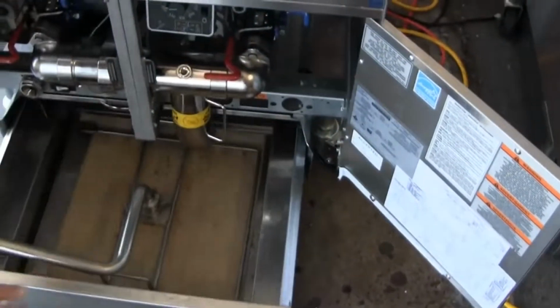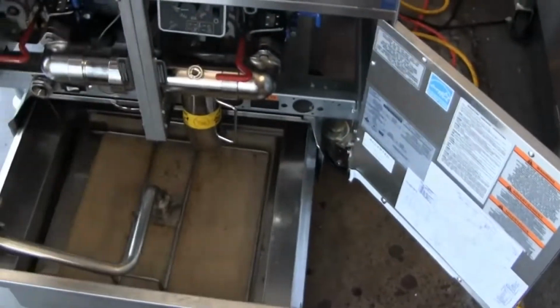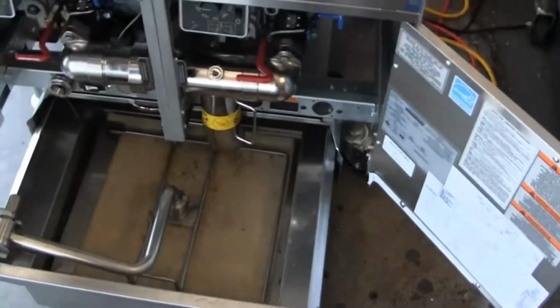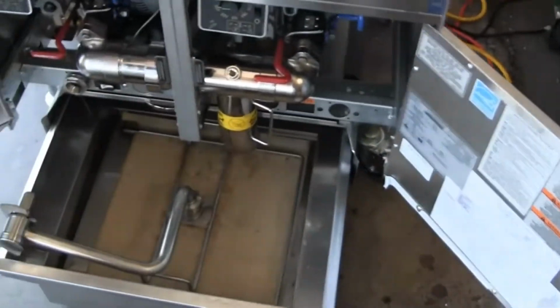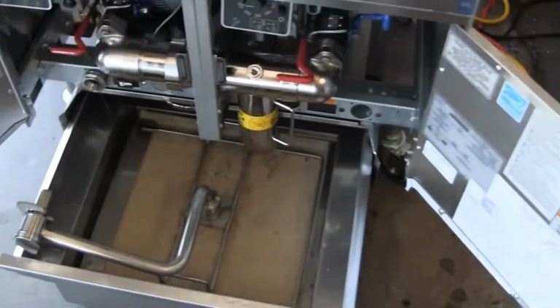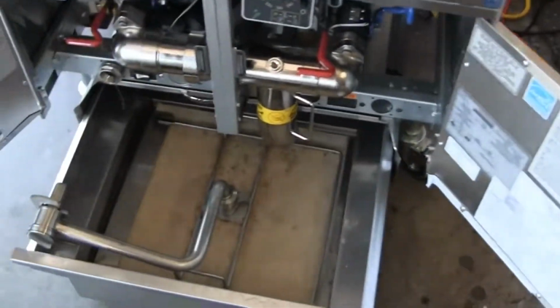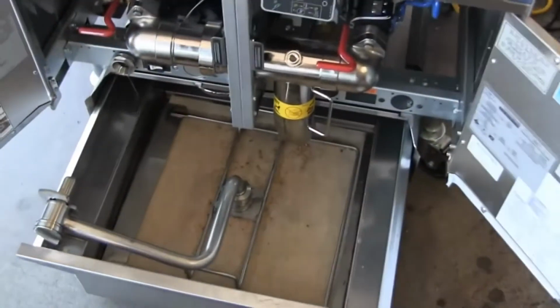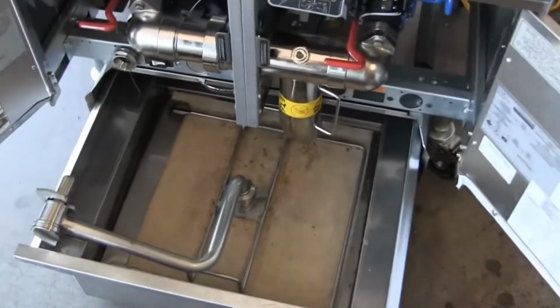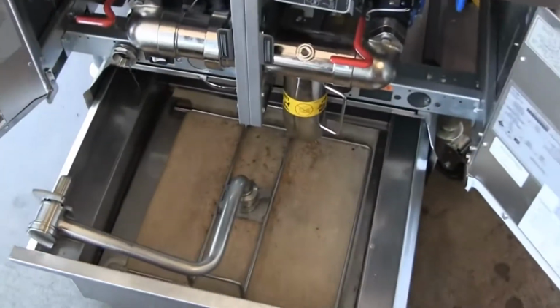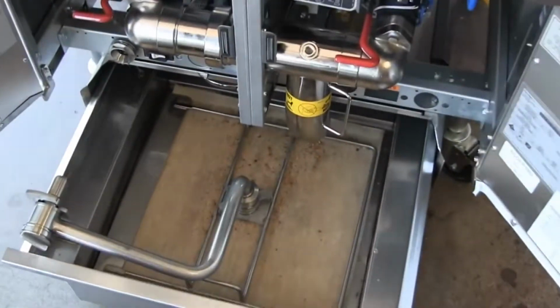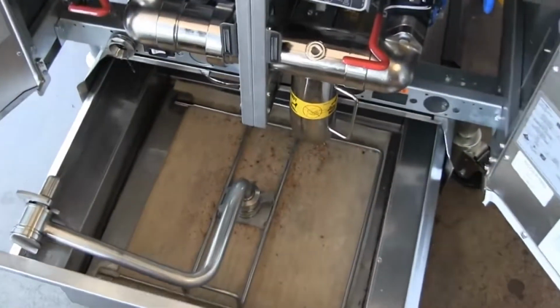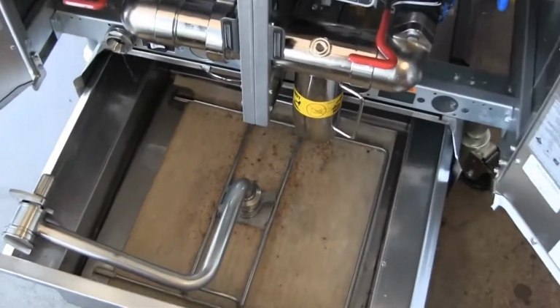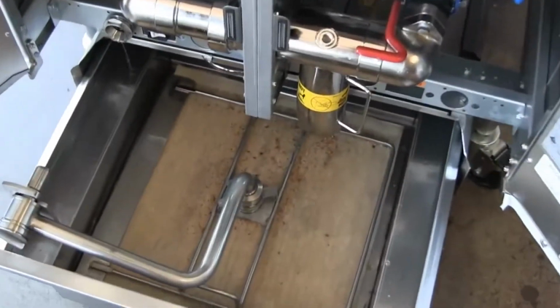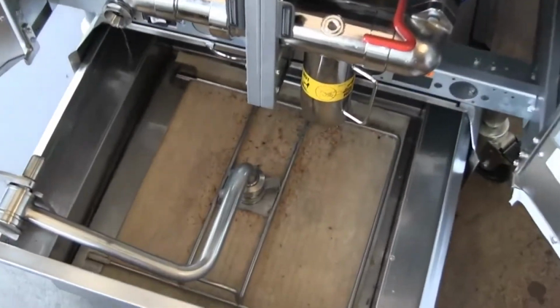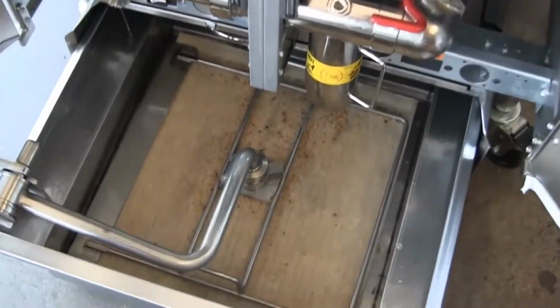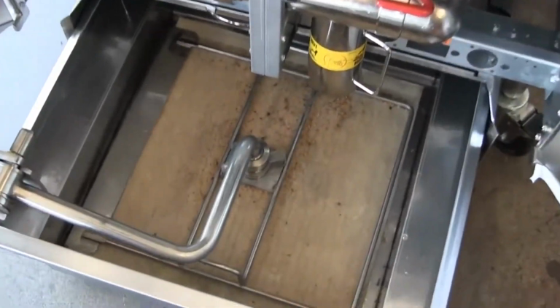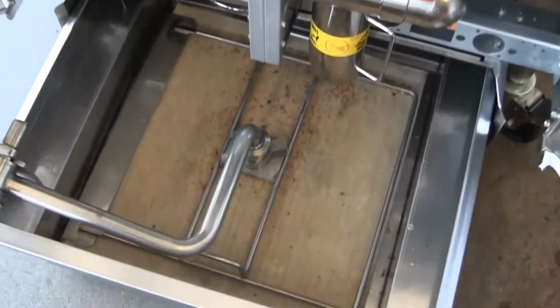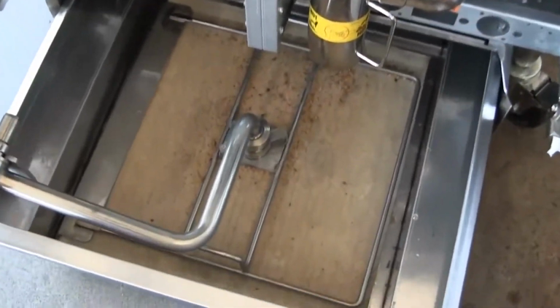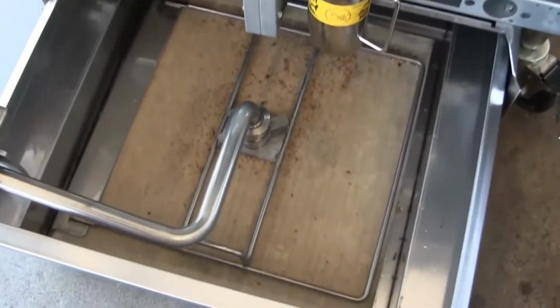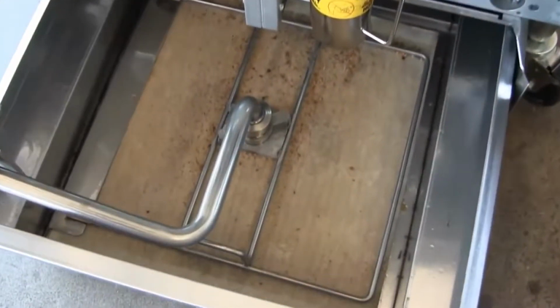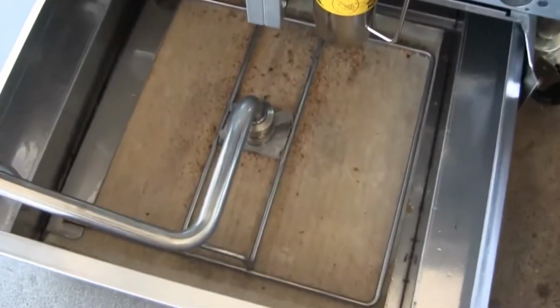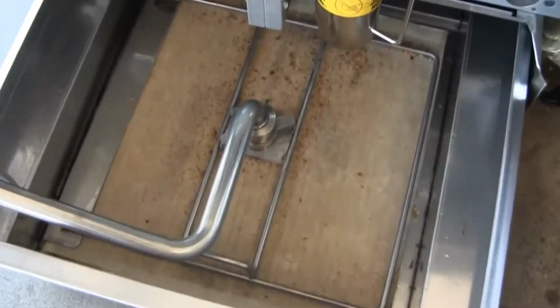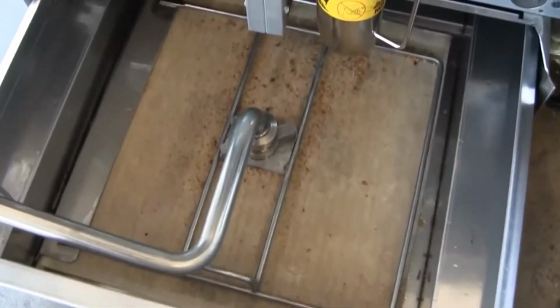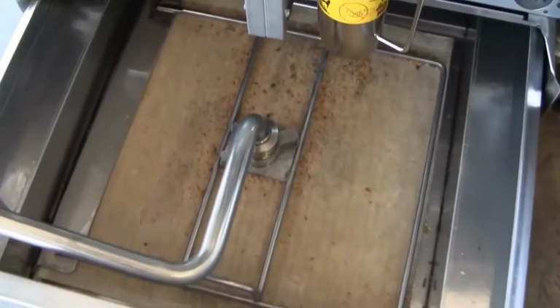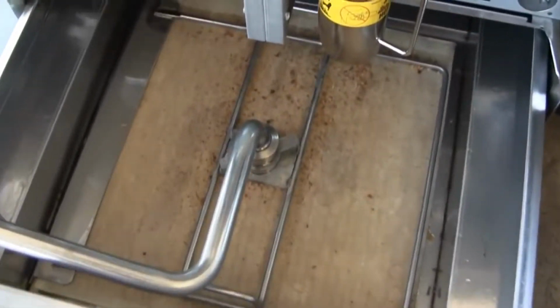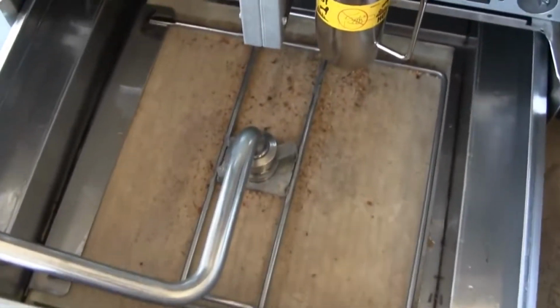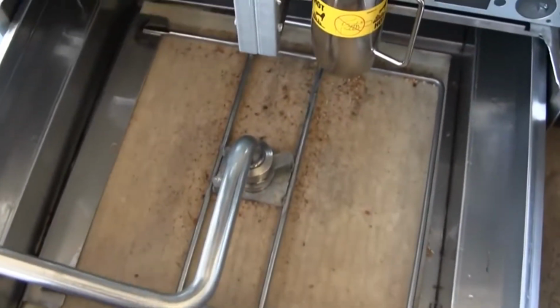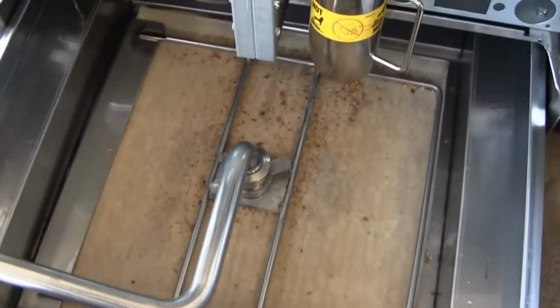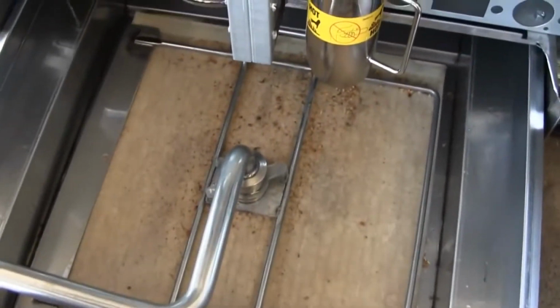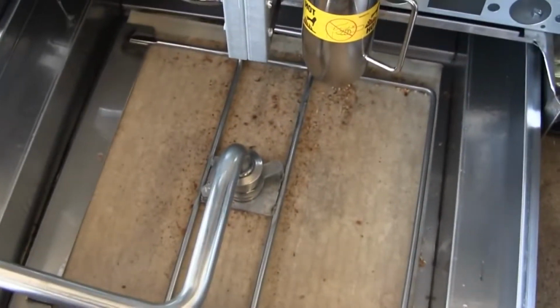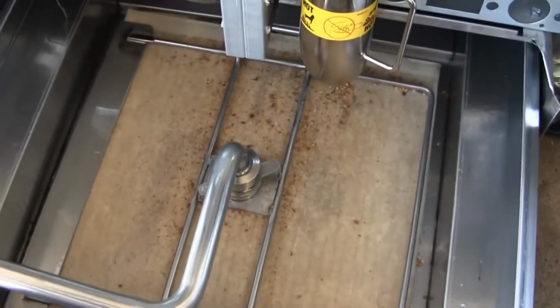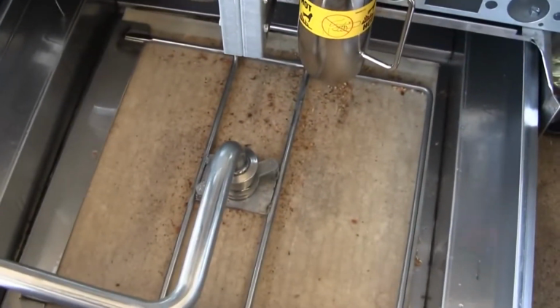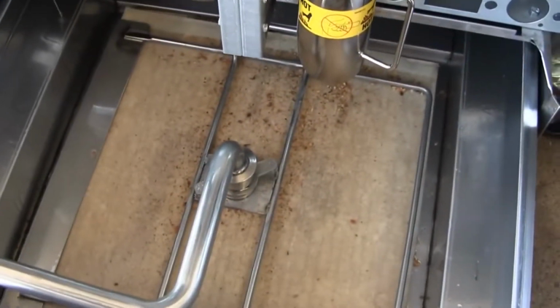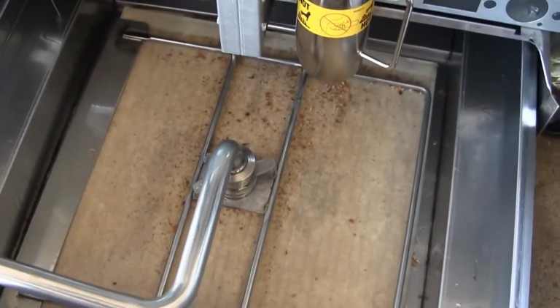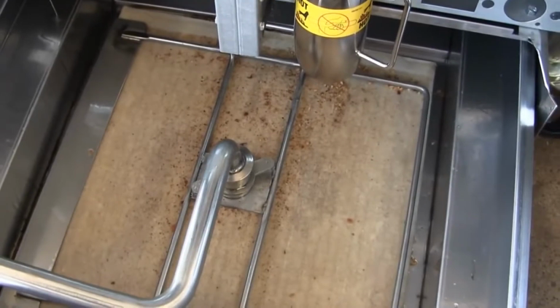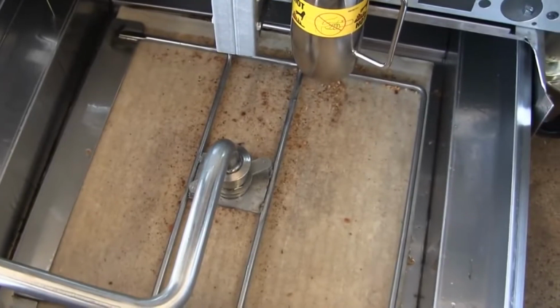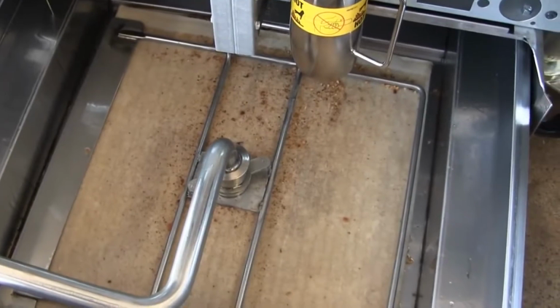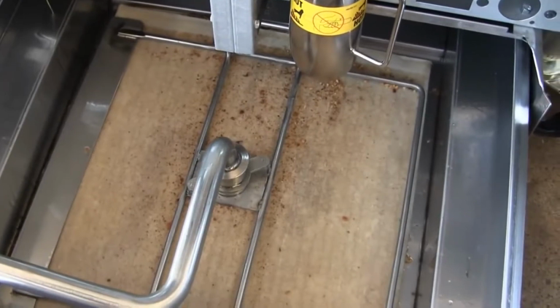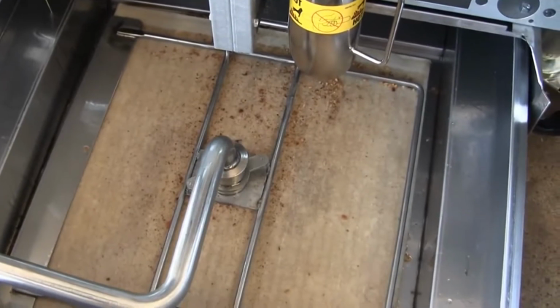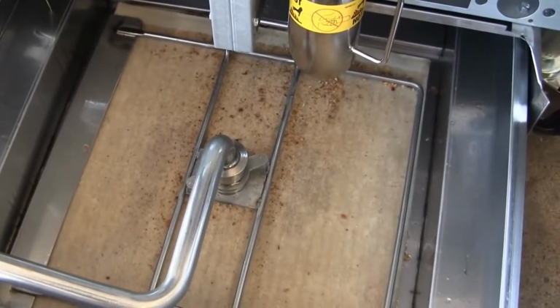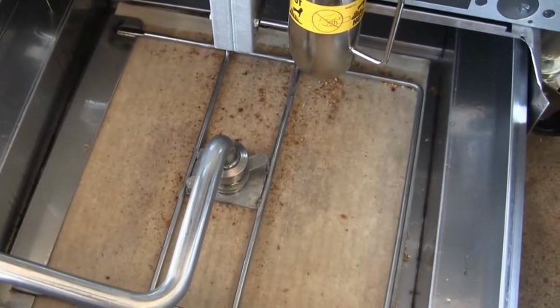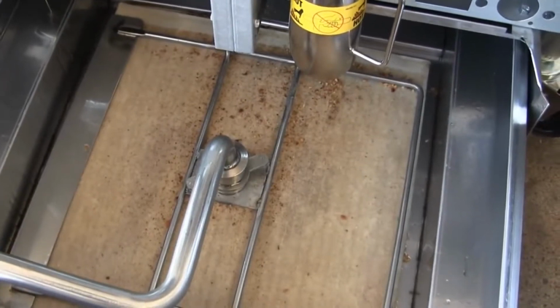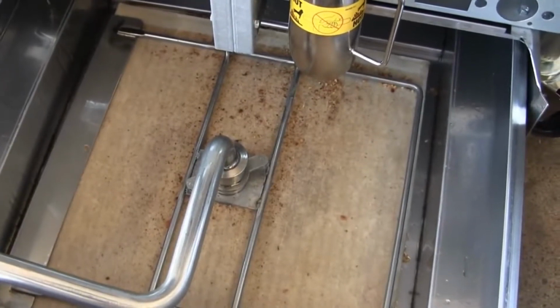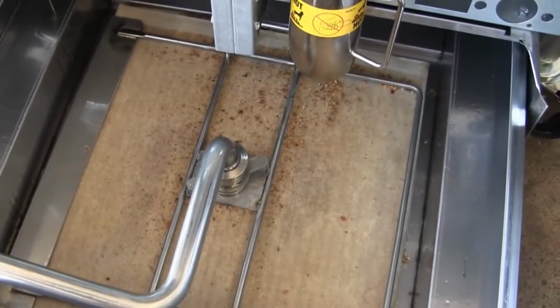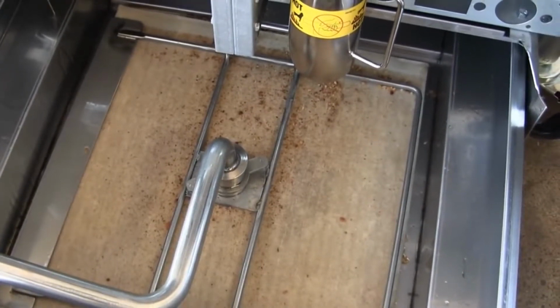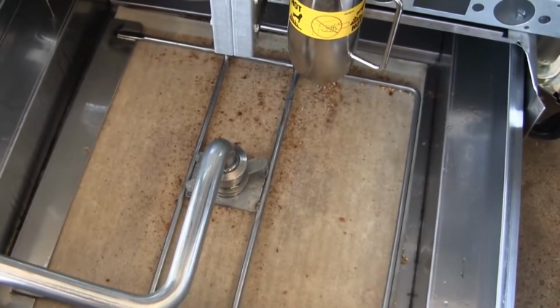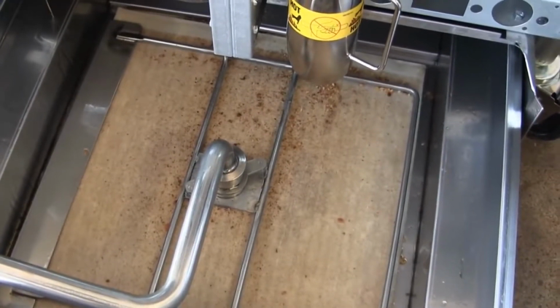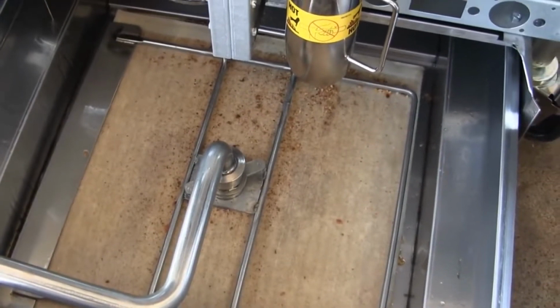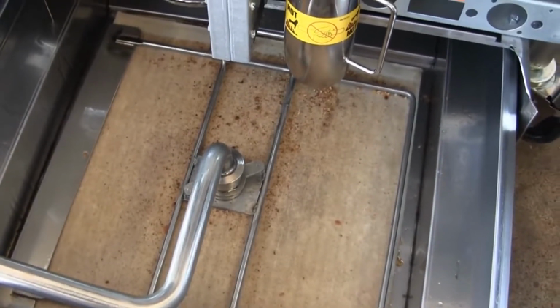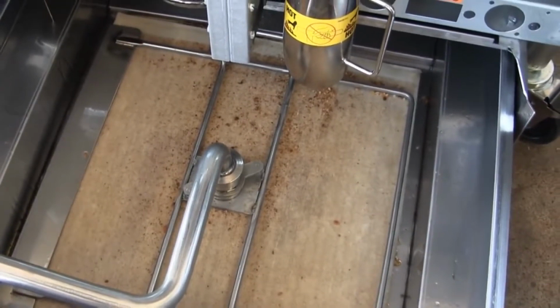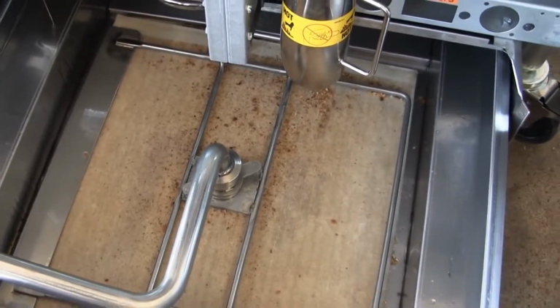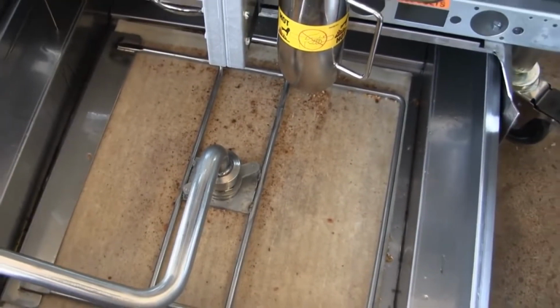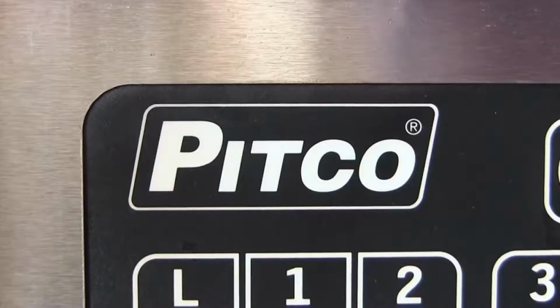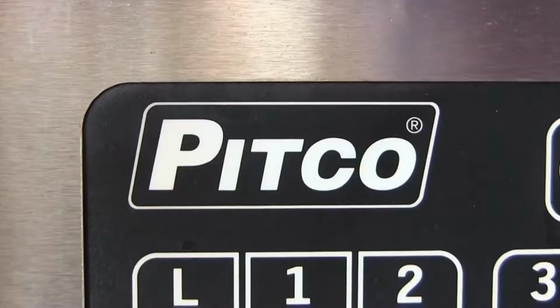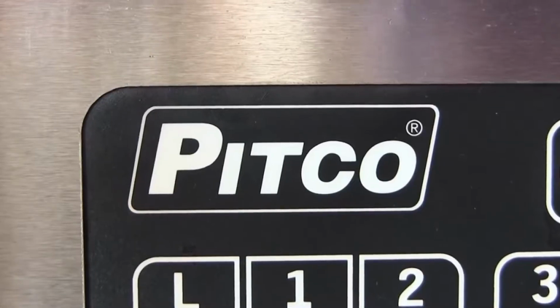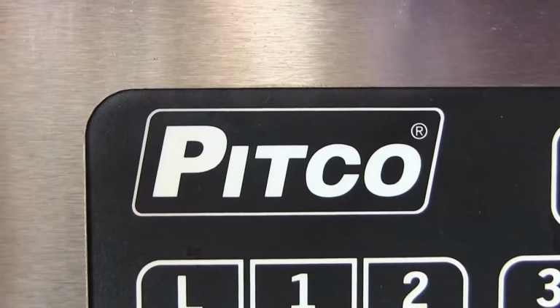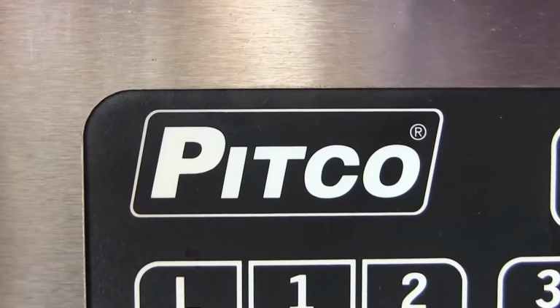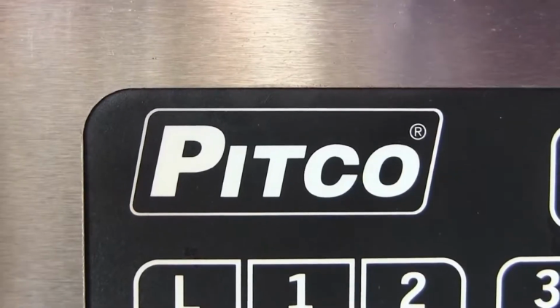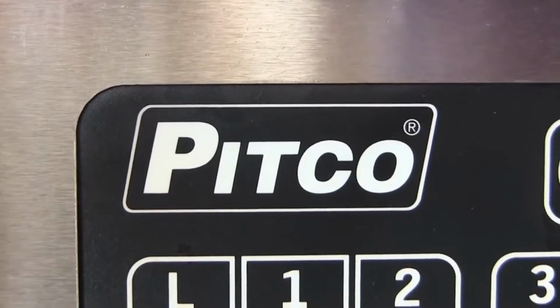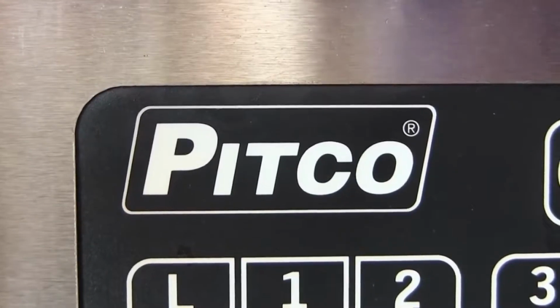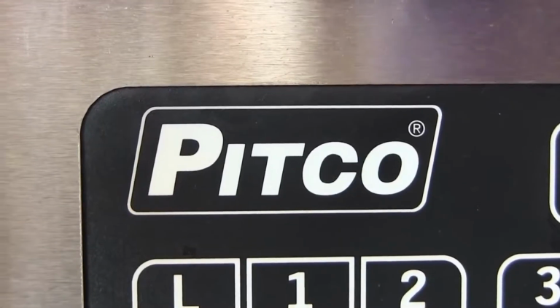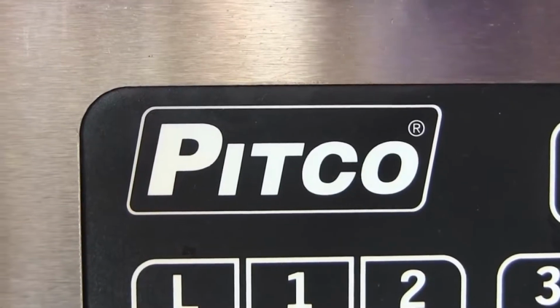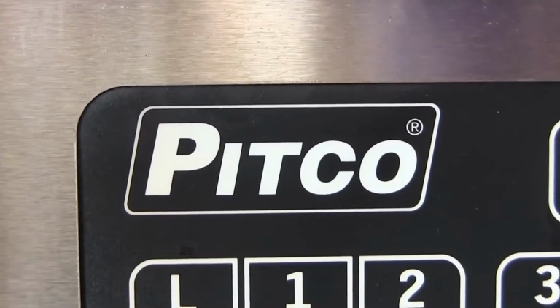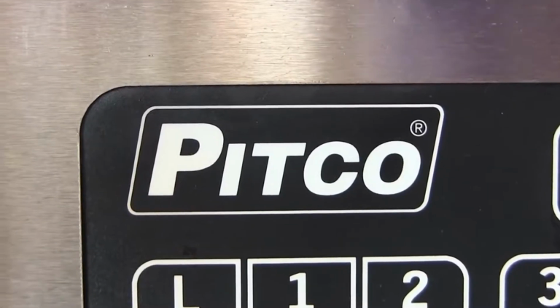To filter fryer oil in under three minutes — that's pretty impressive.